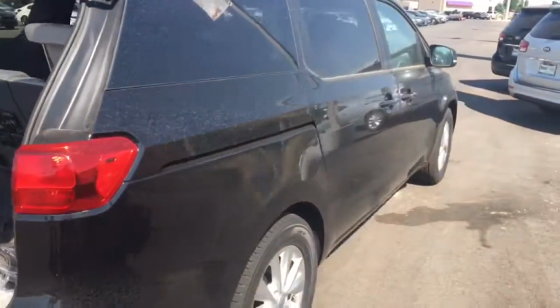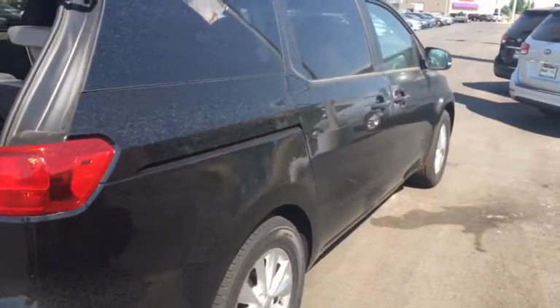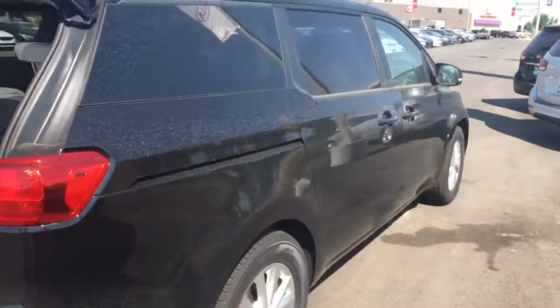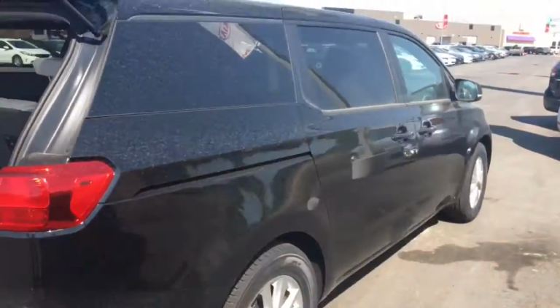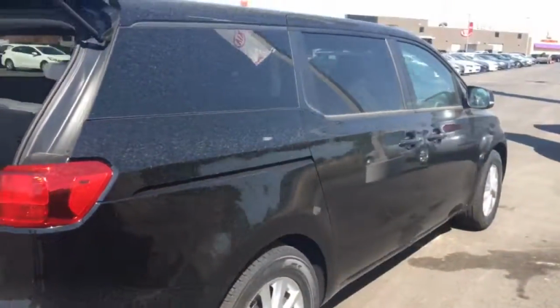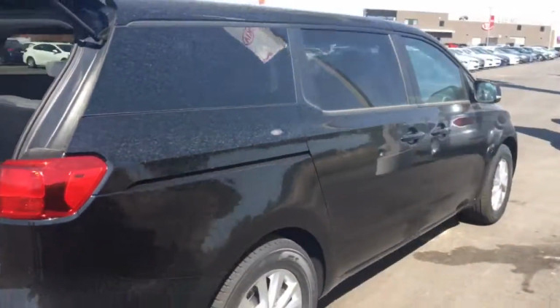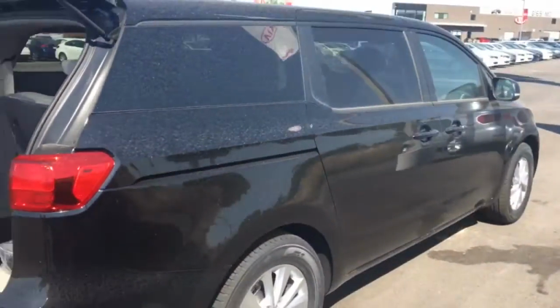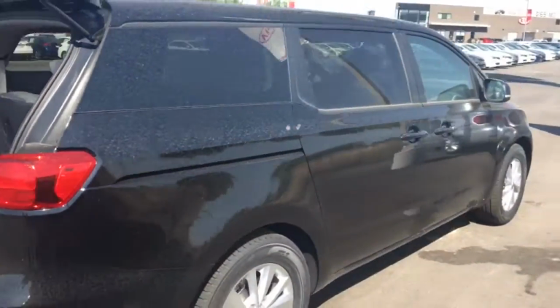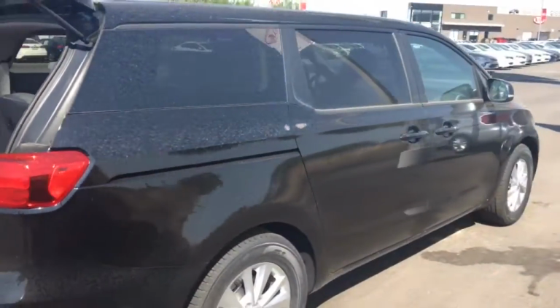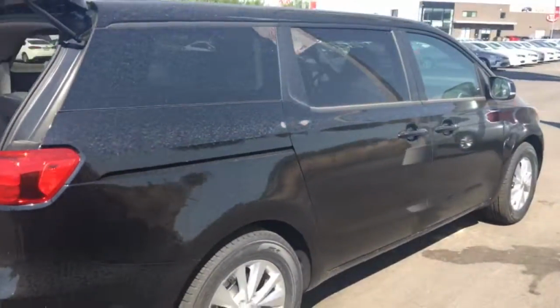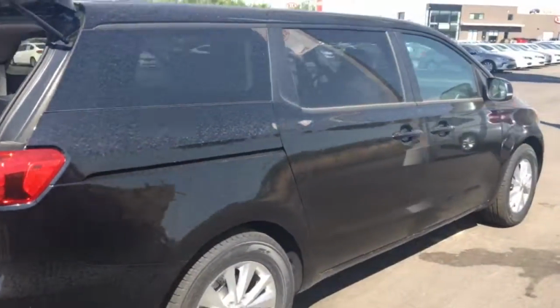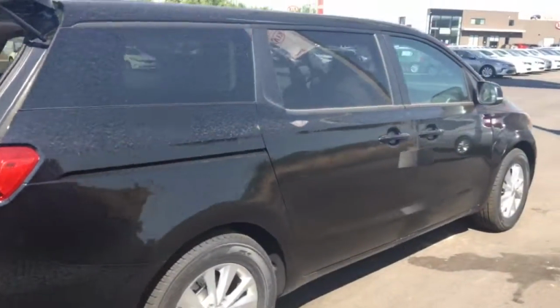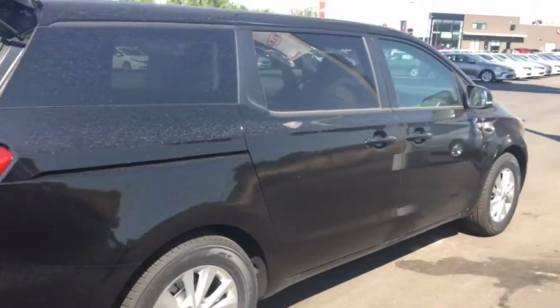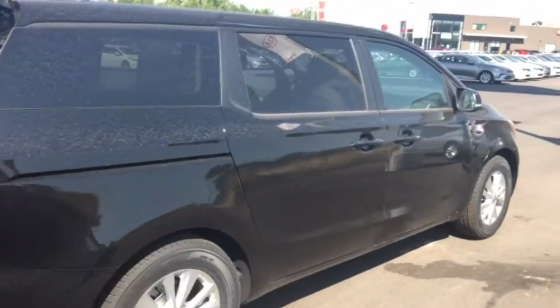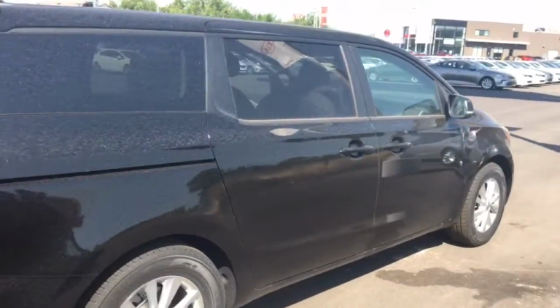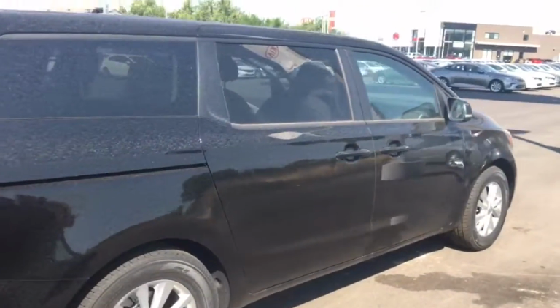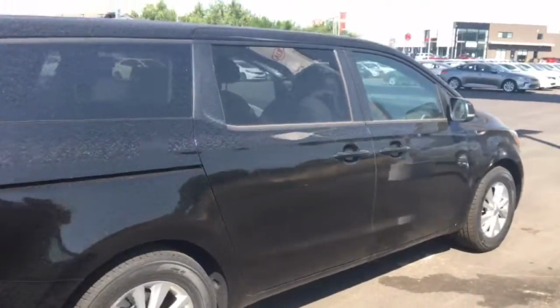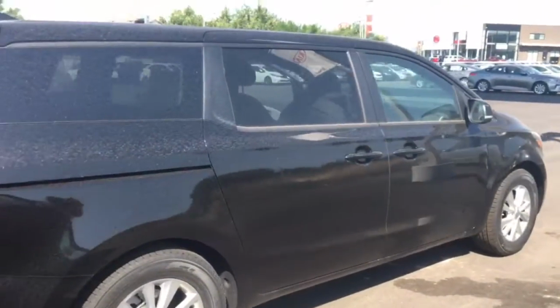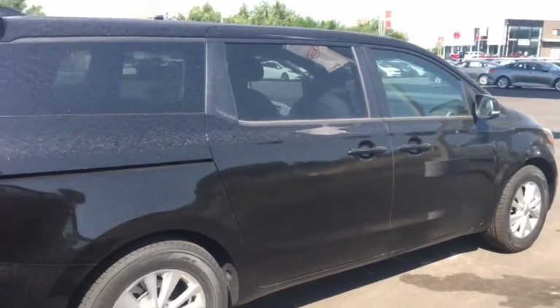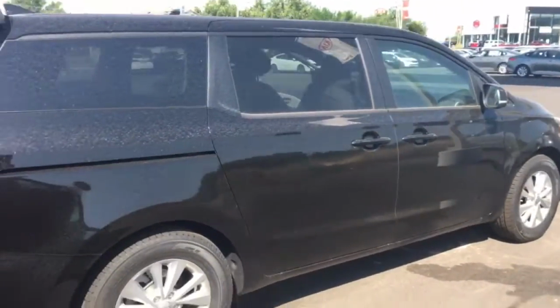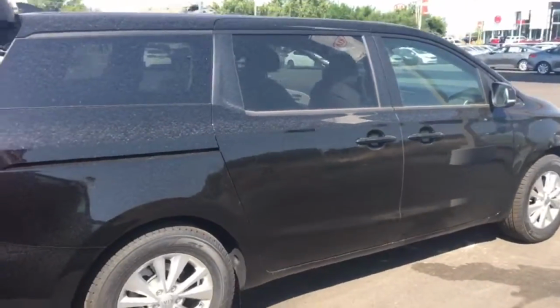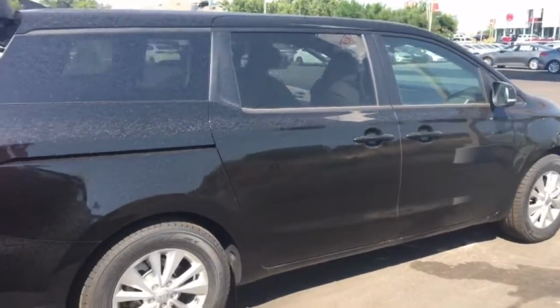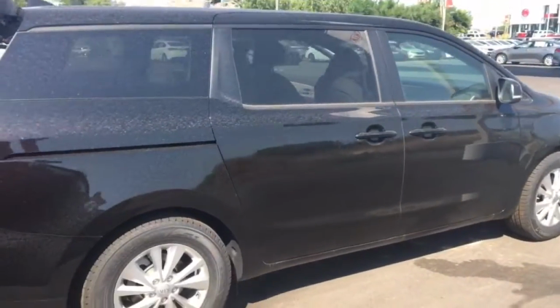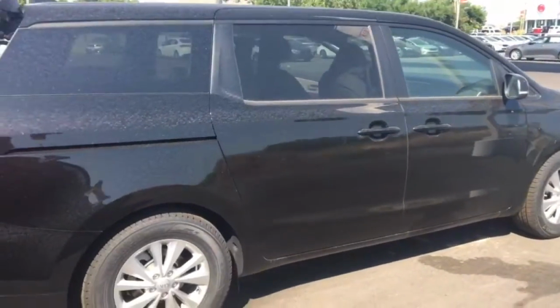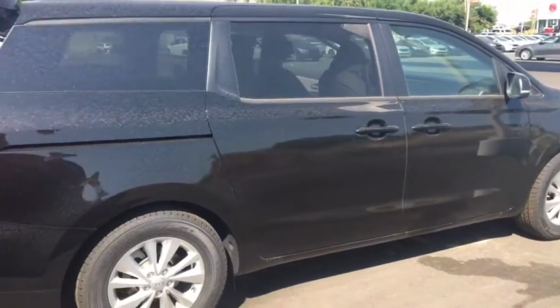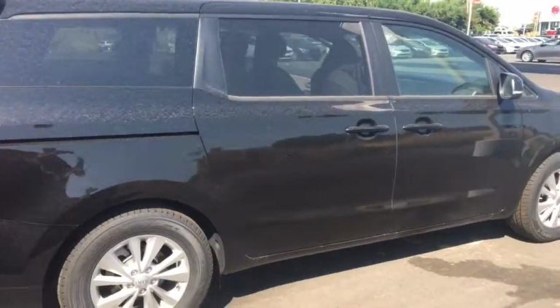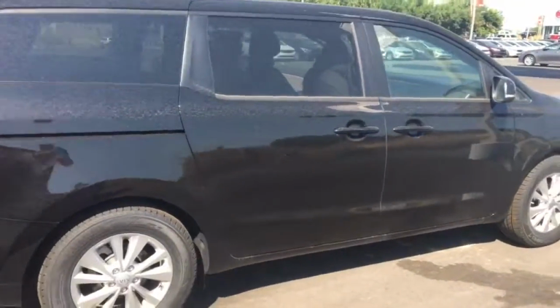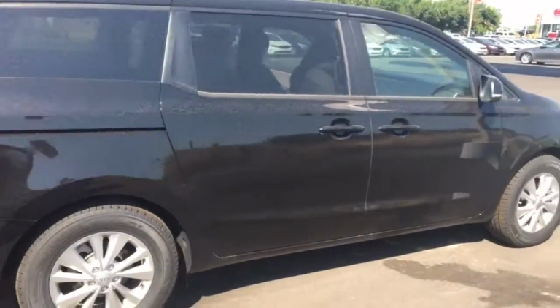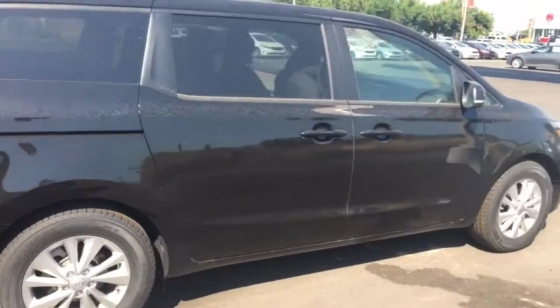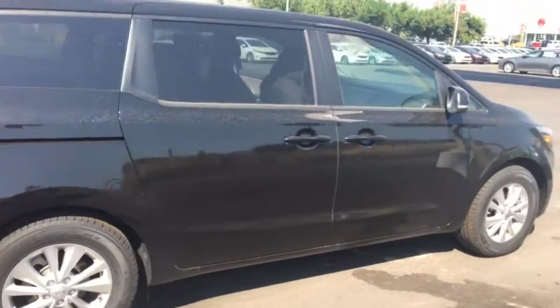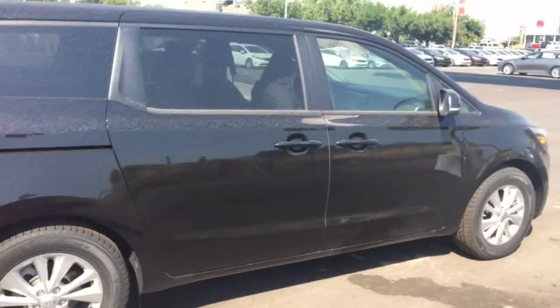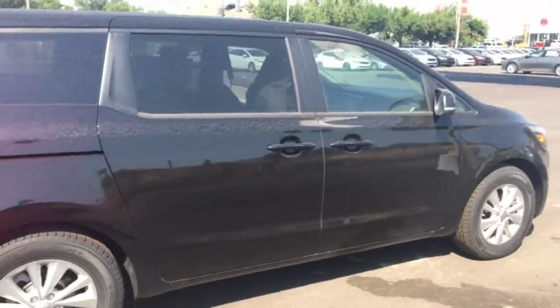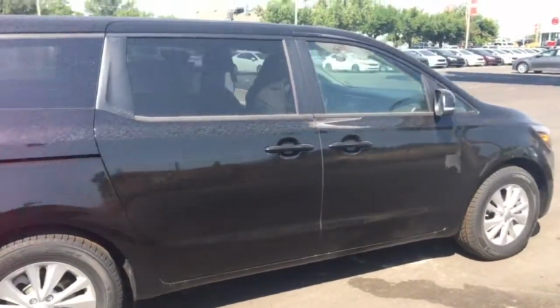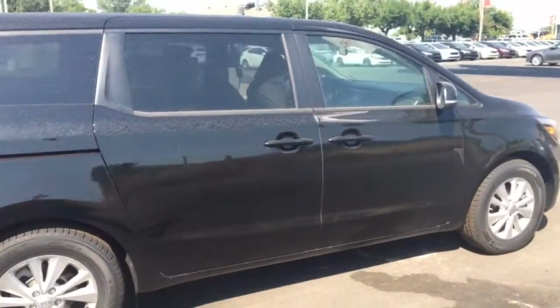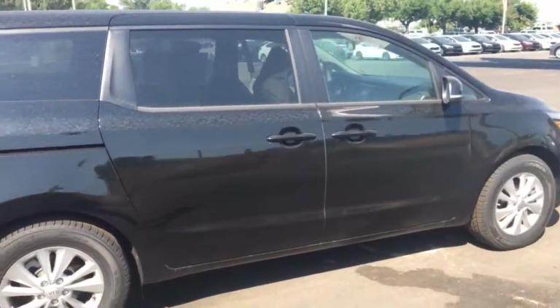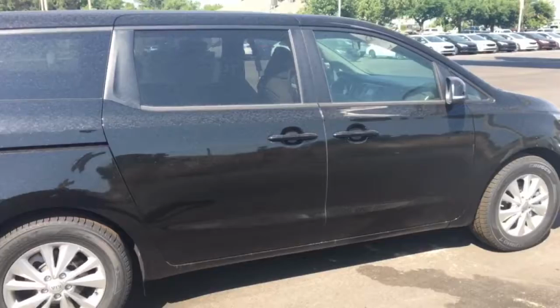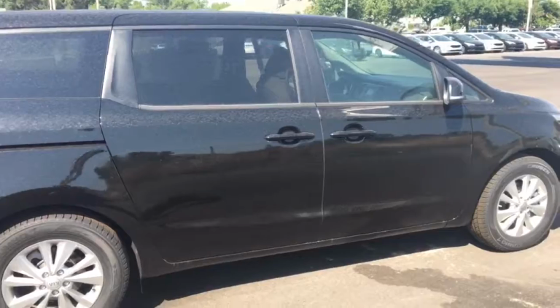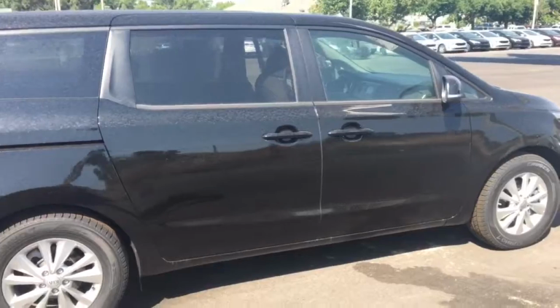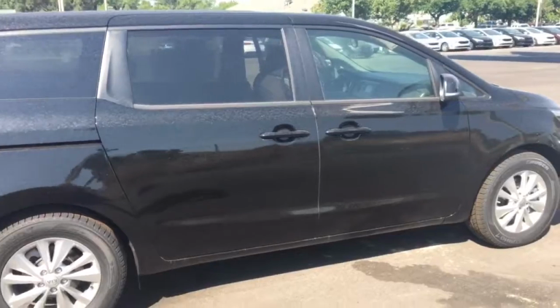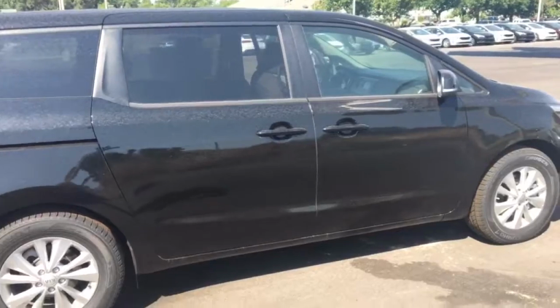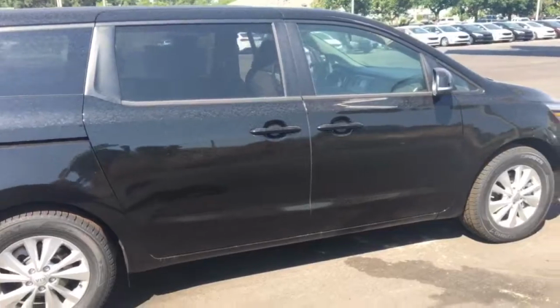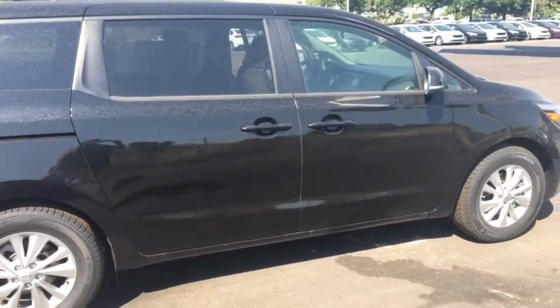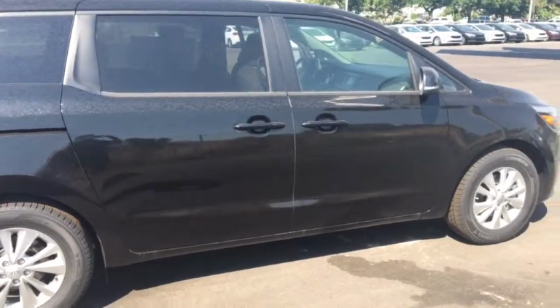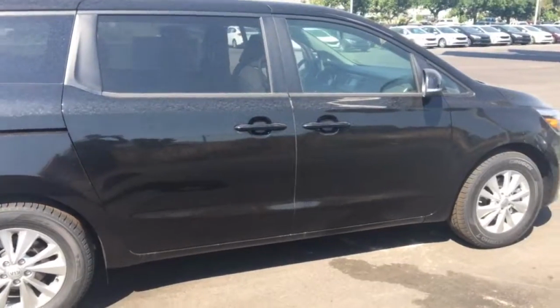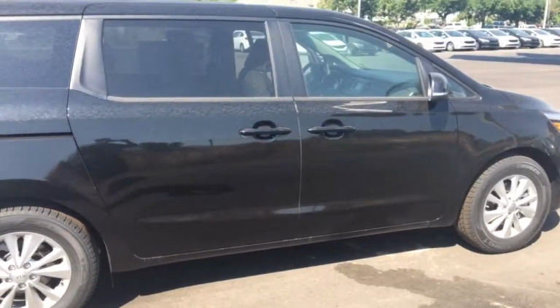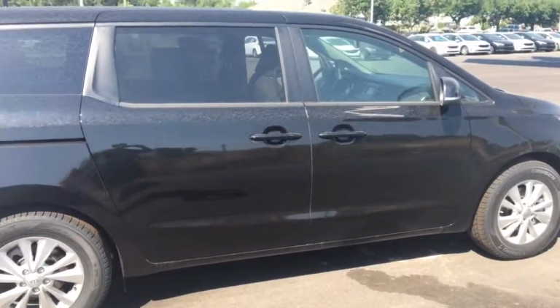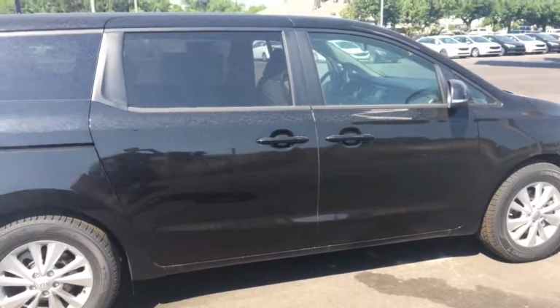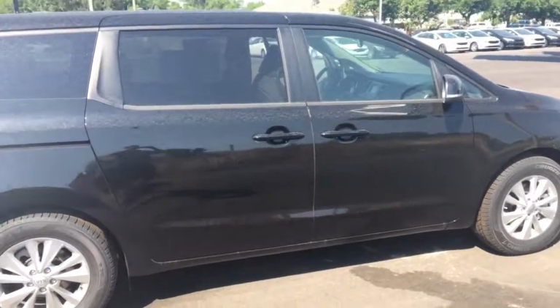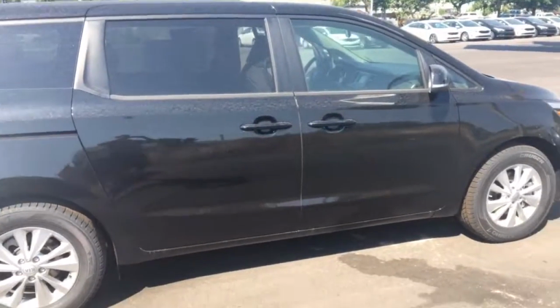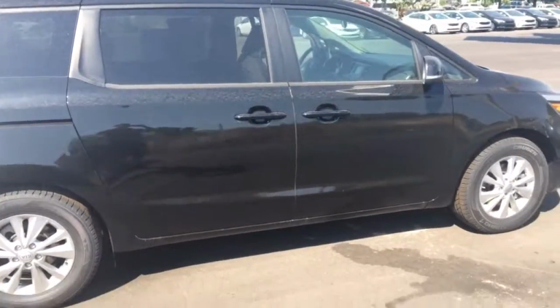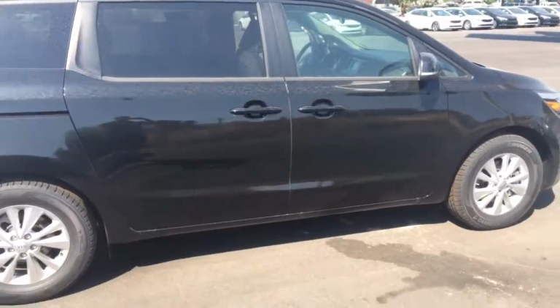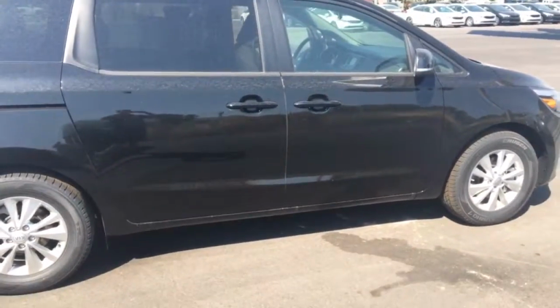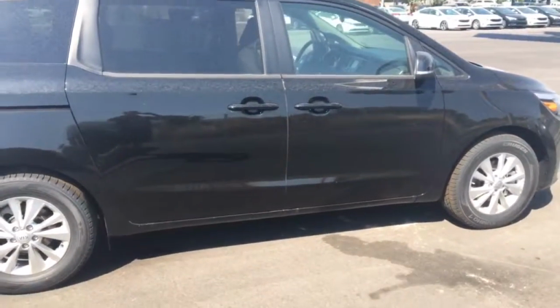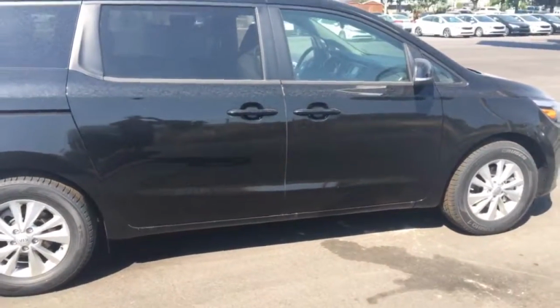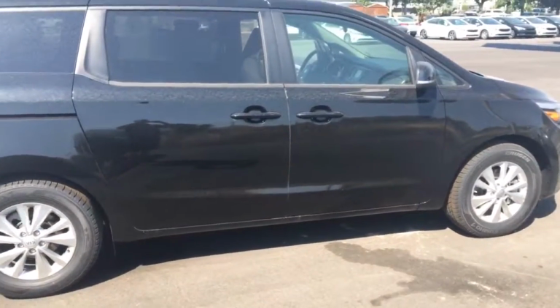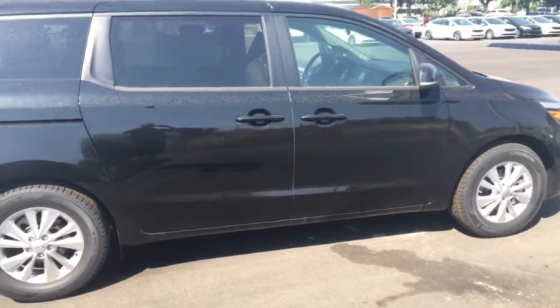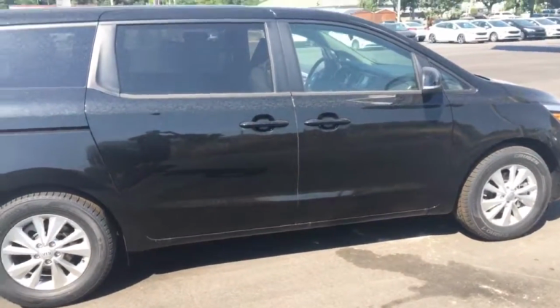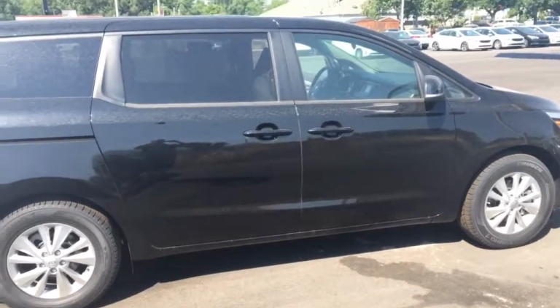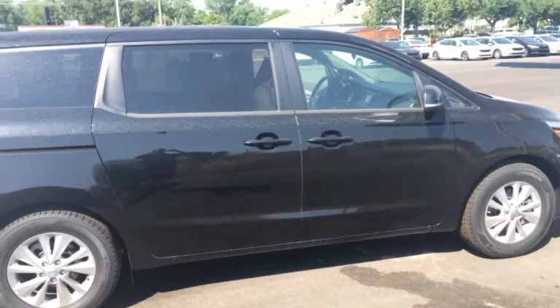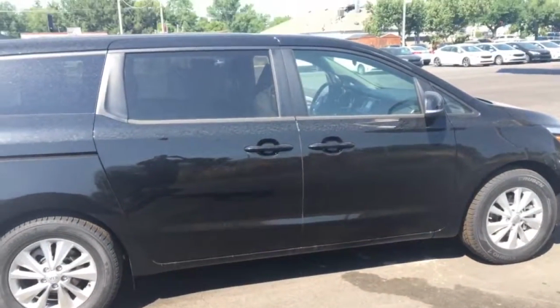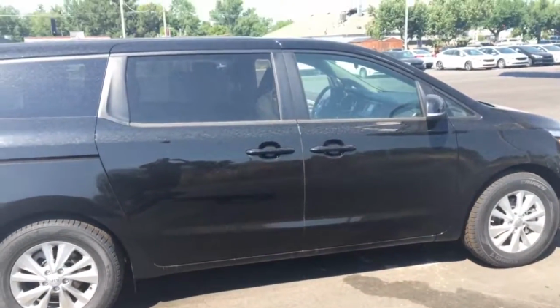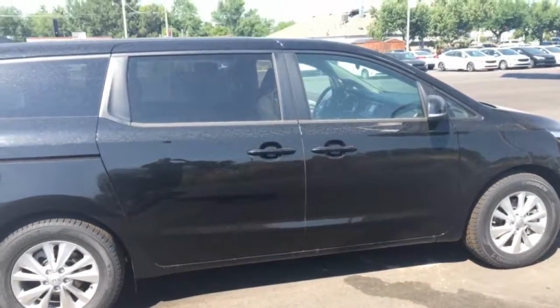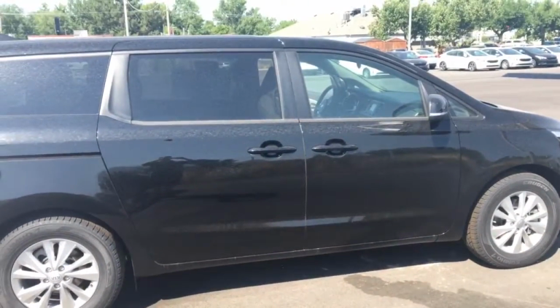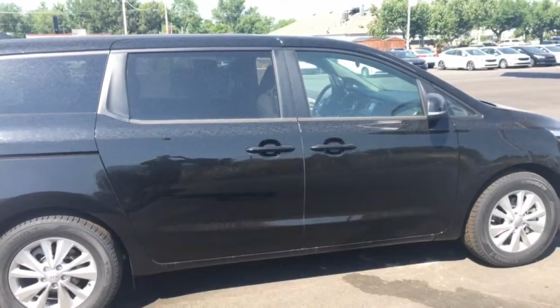My name is Alex over here at Young Kia. Give me a call at 801-444-2277.